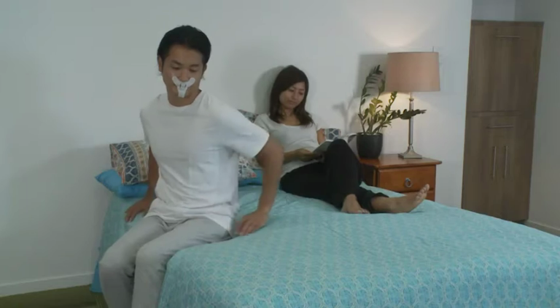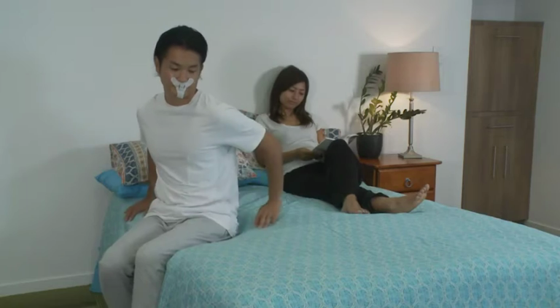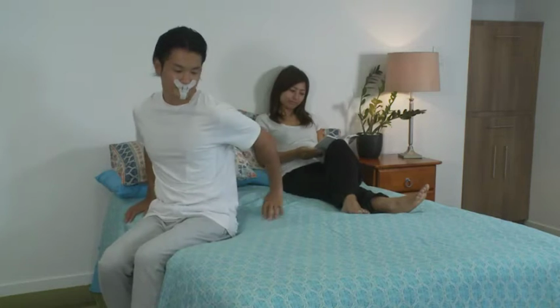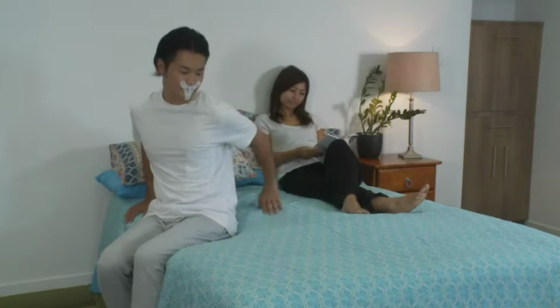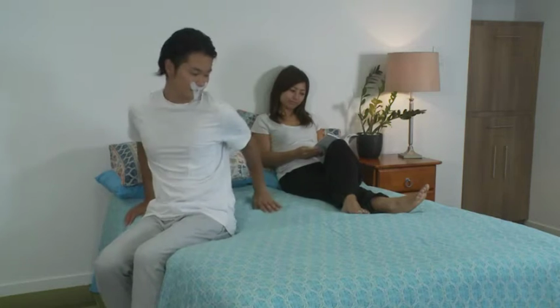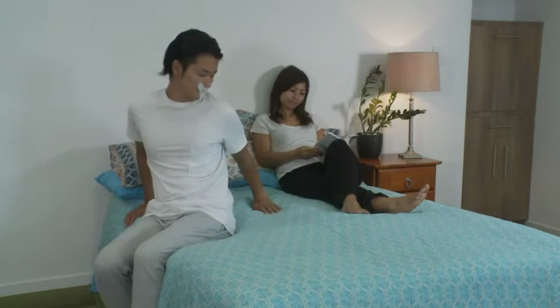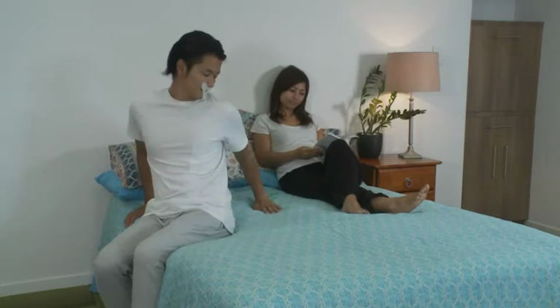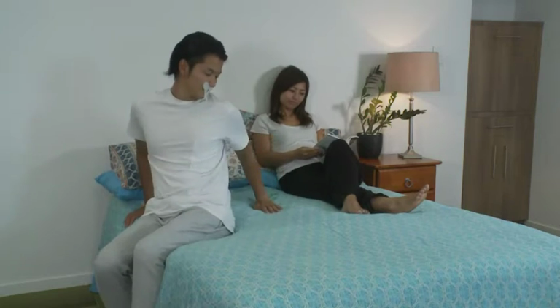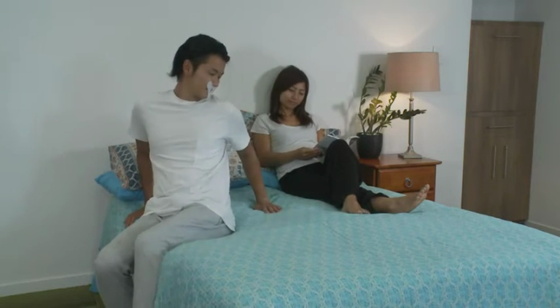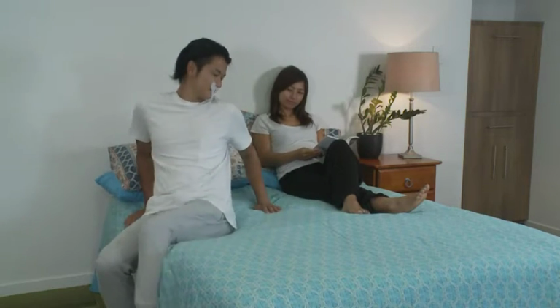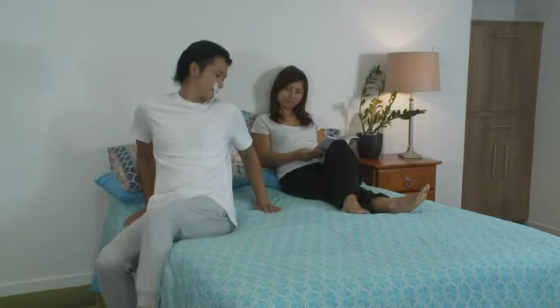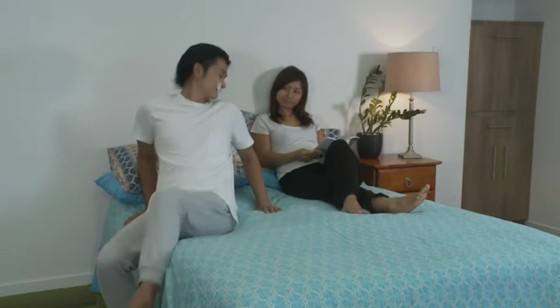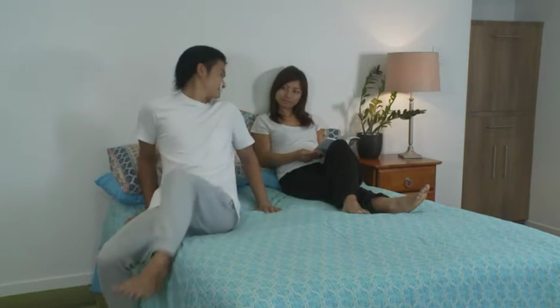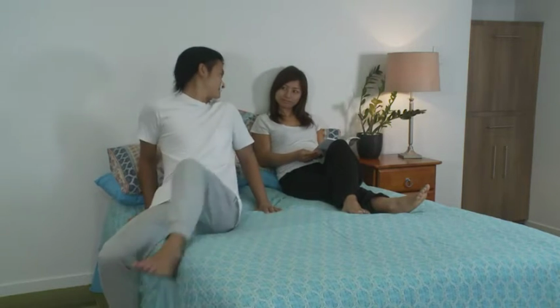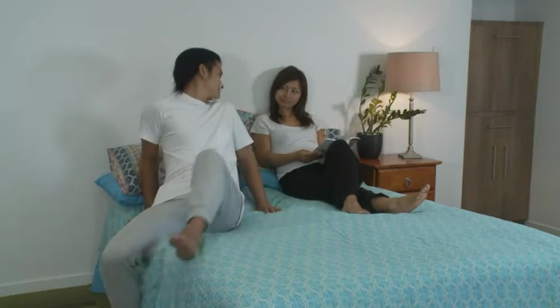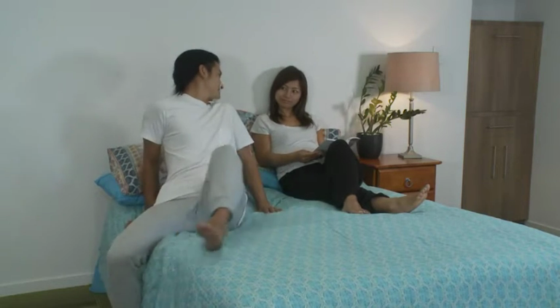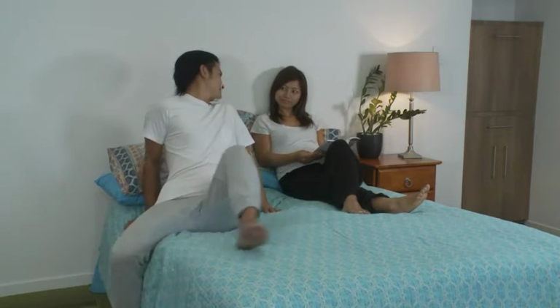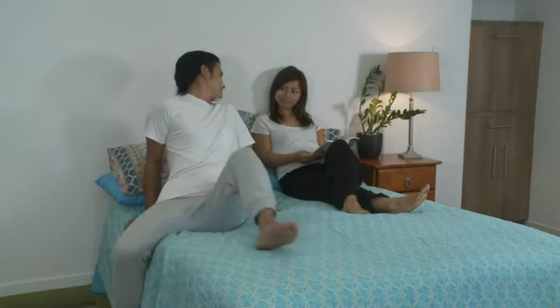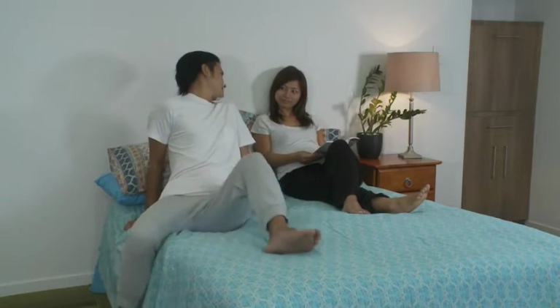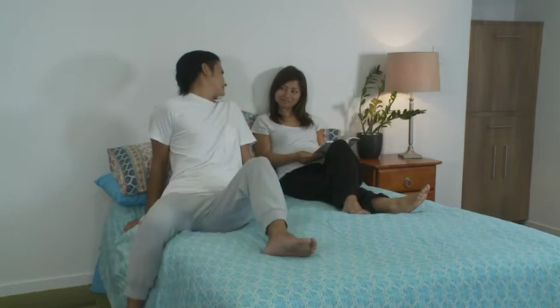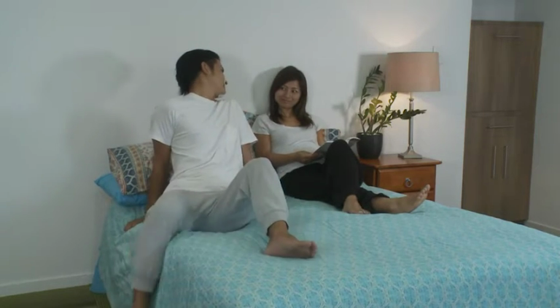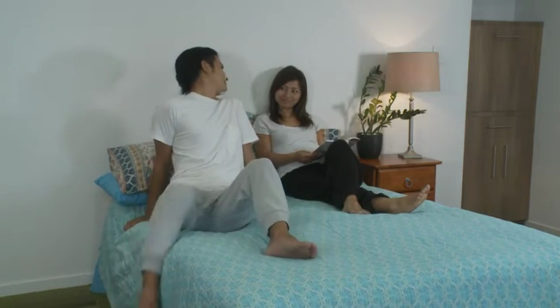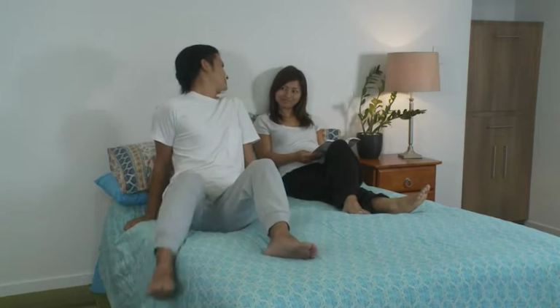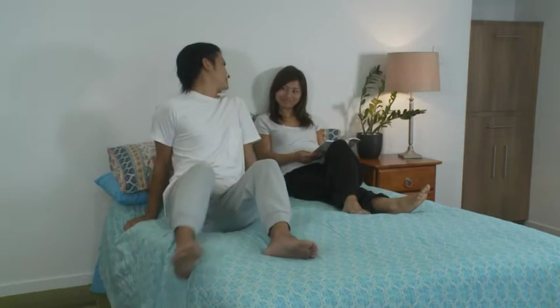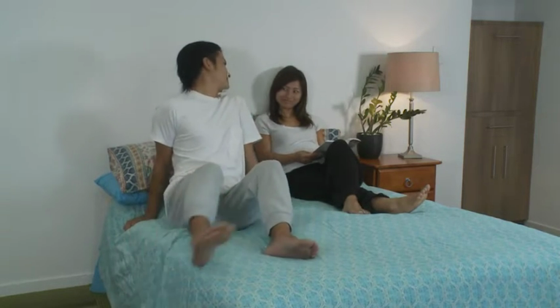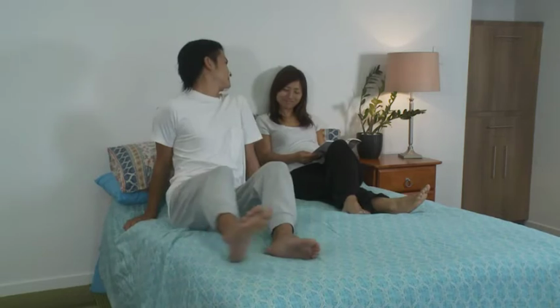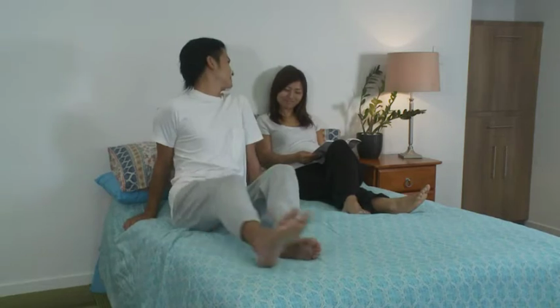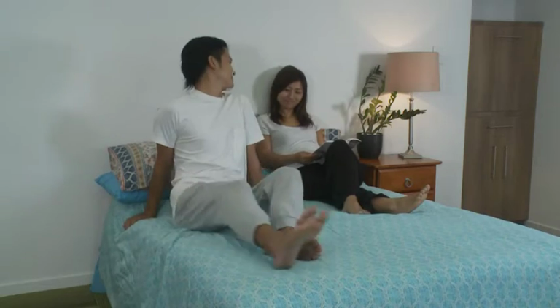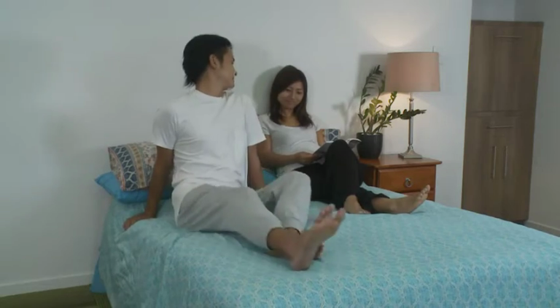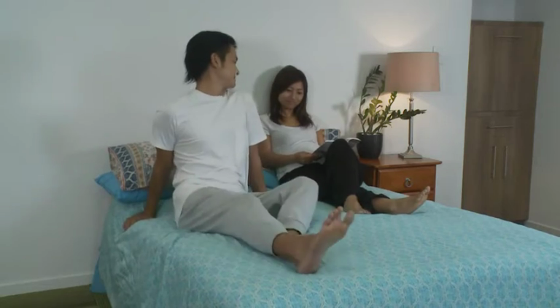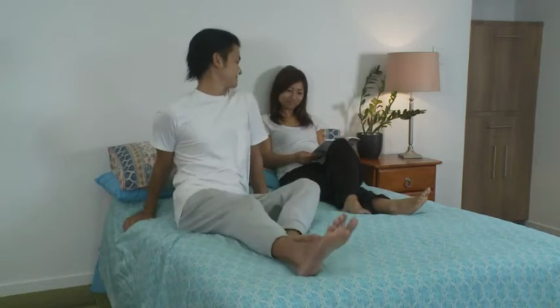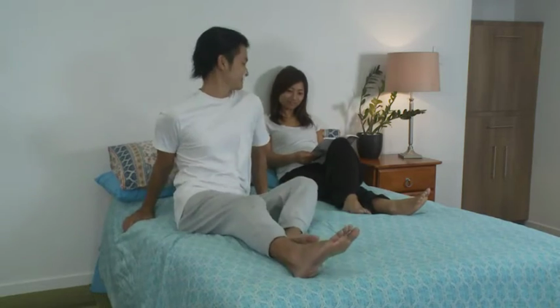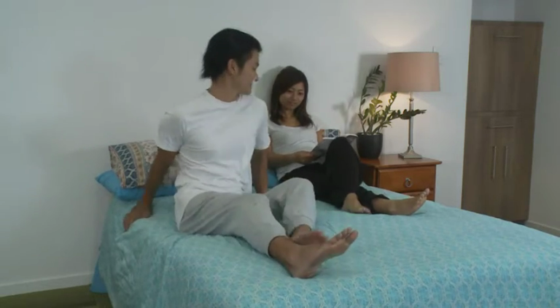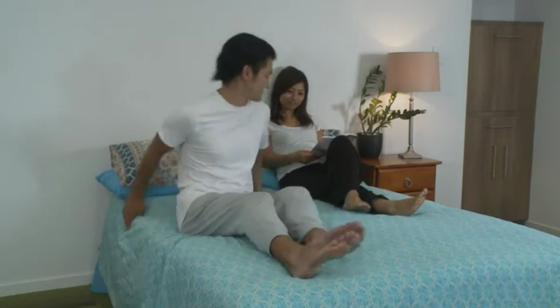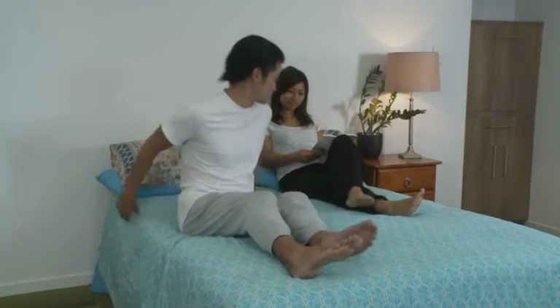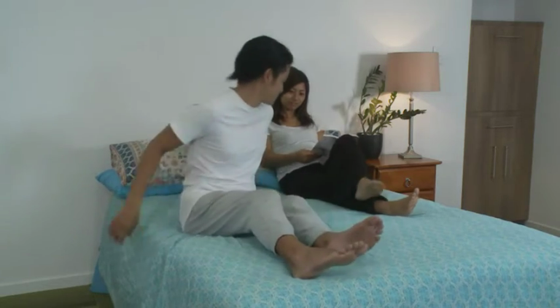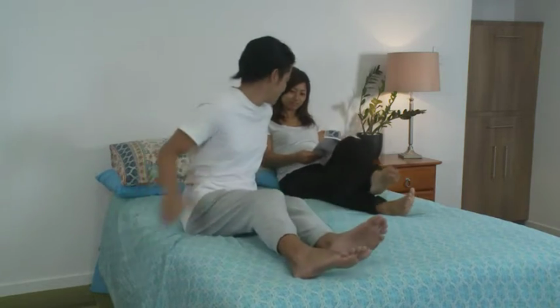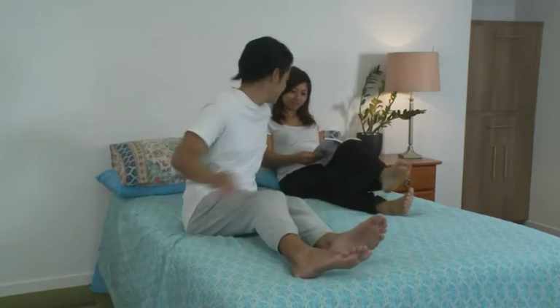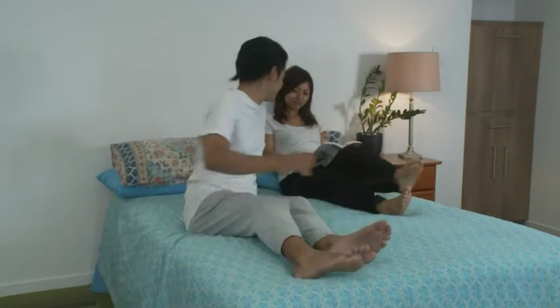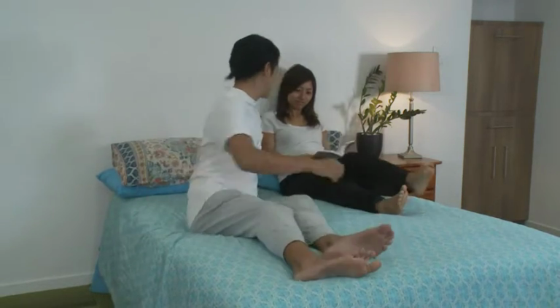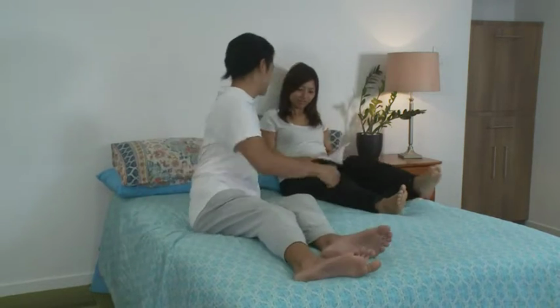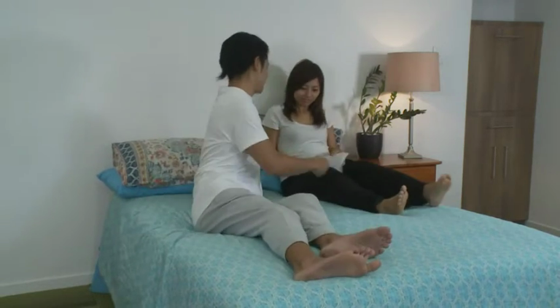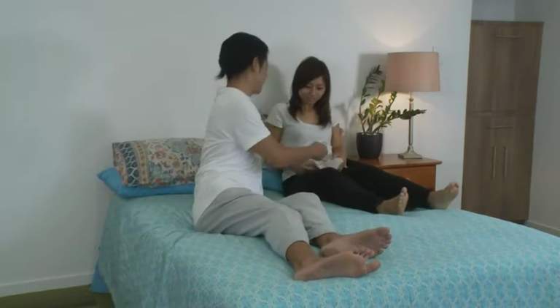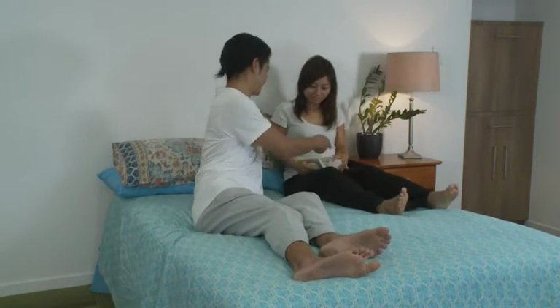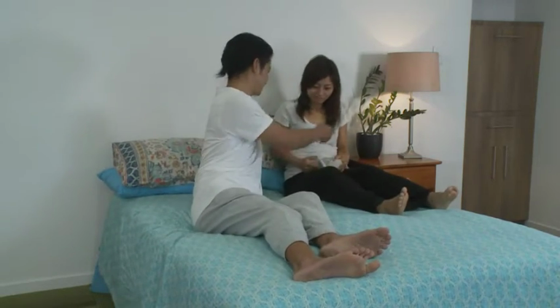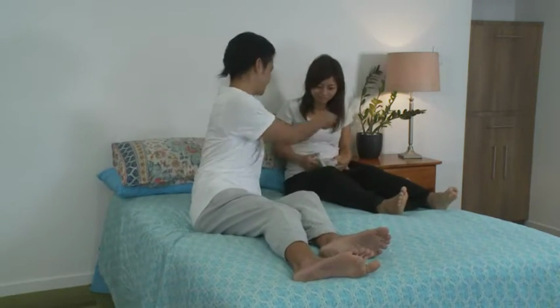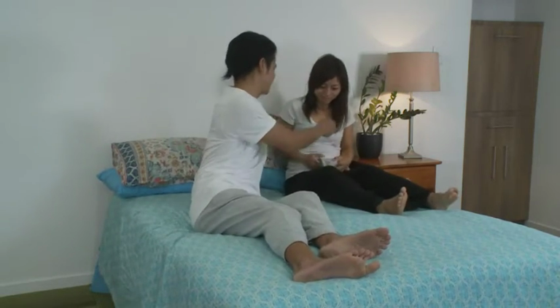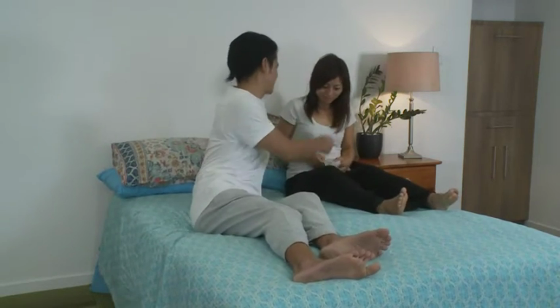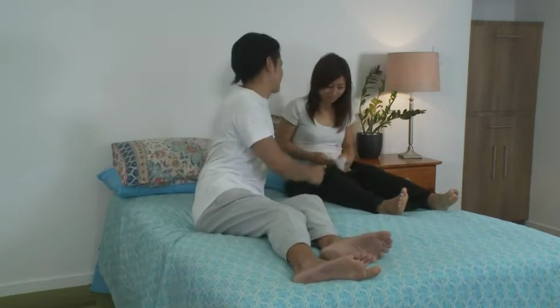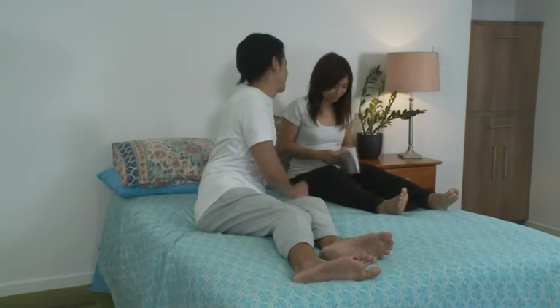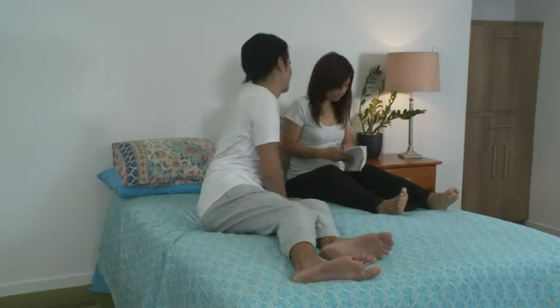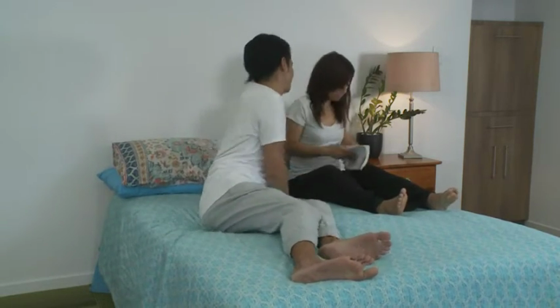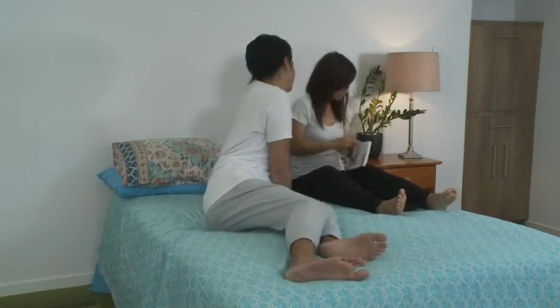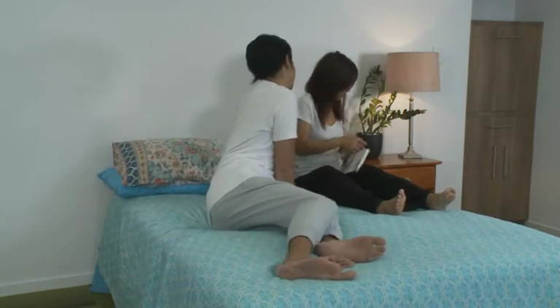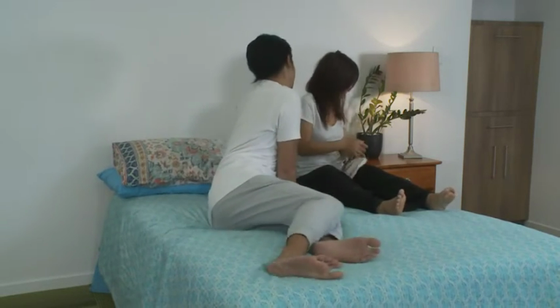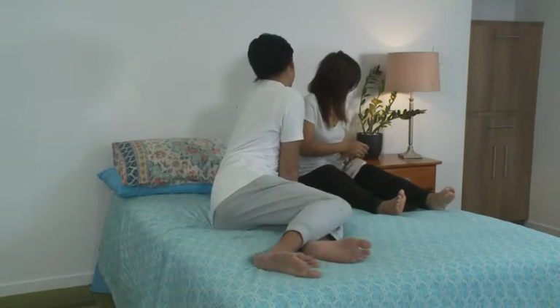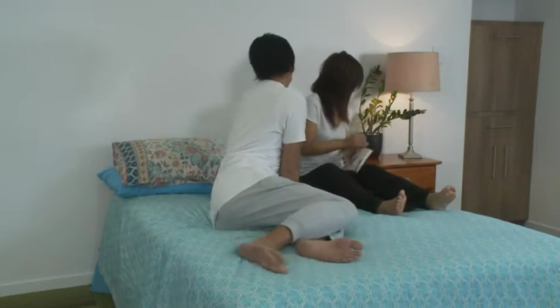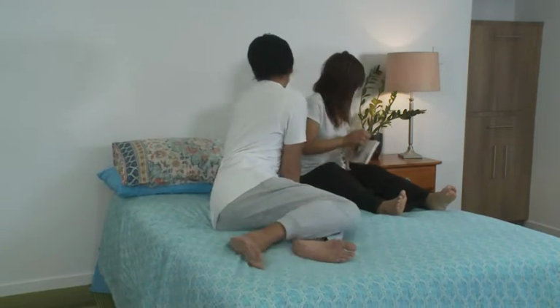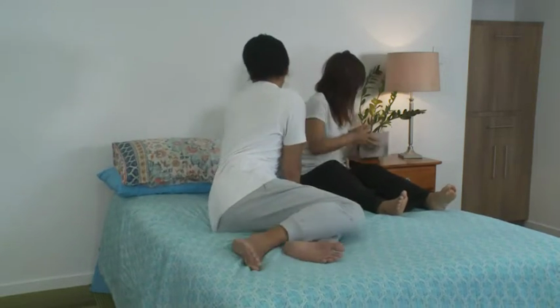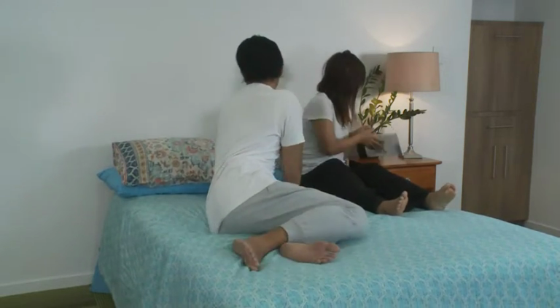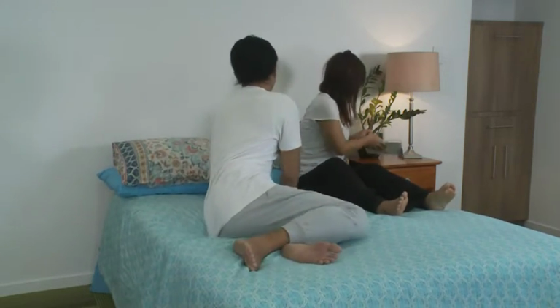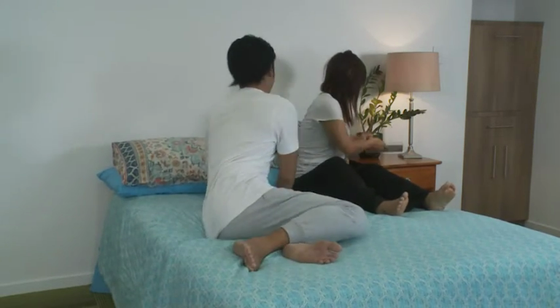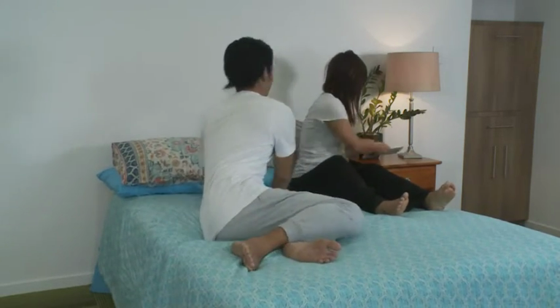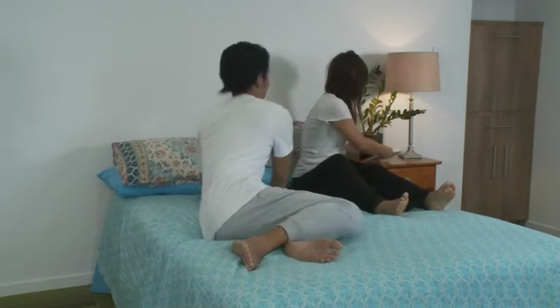So before you go to bed, do things that might relax your body, such as reading a book, playing a game or talking with your family.